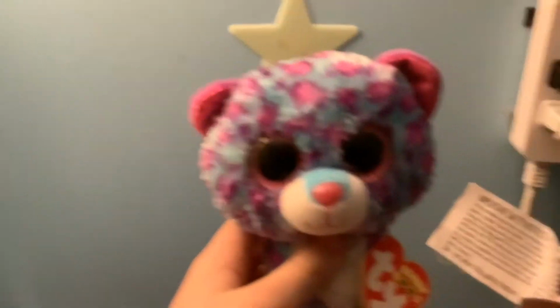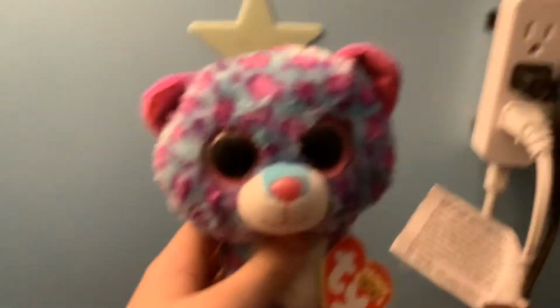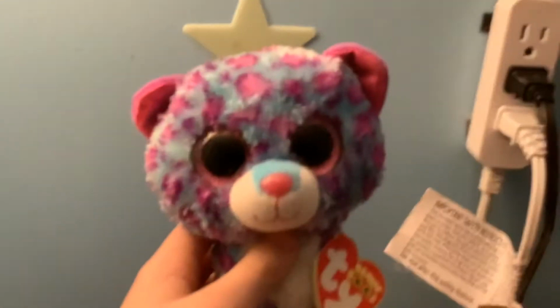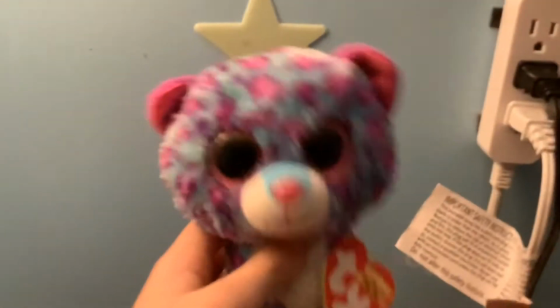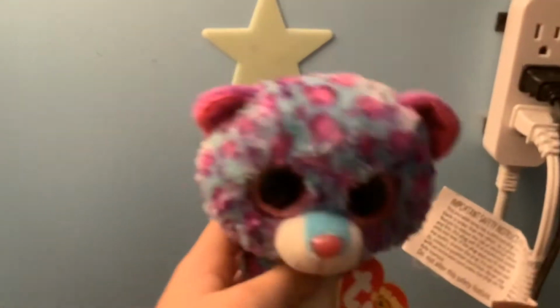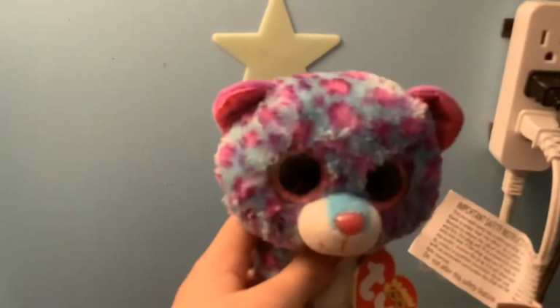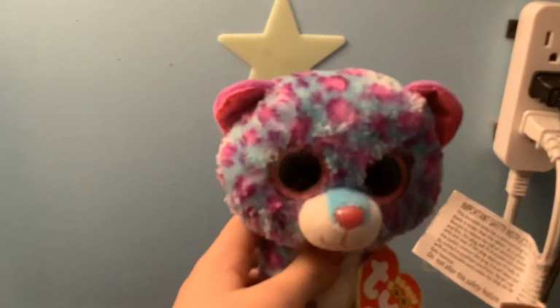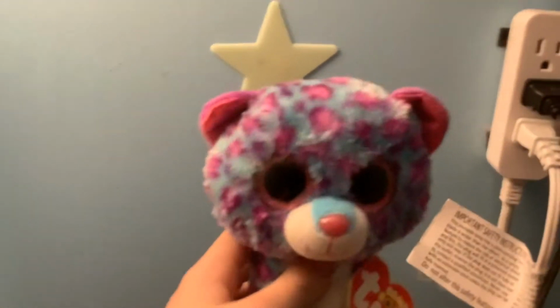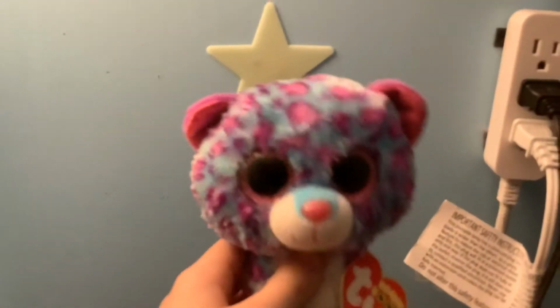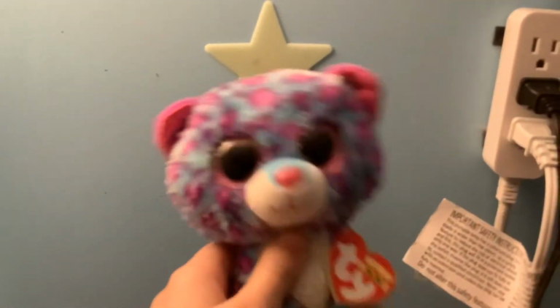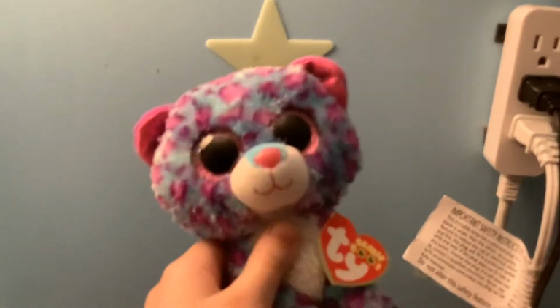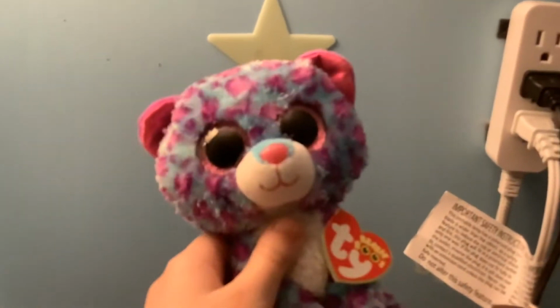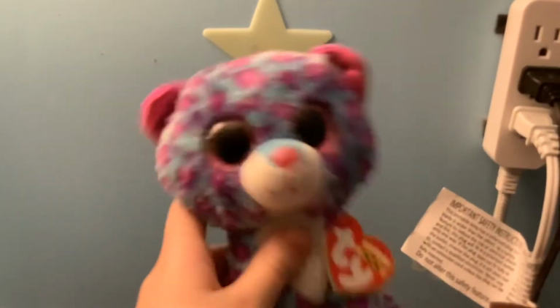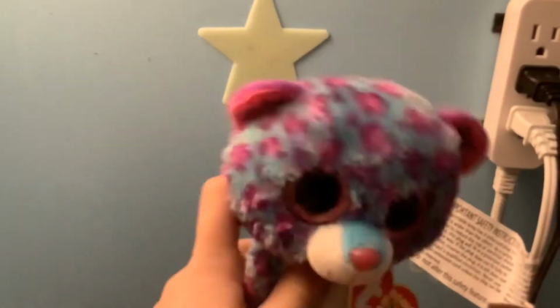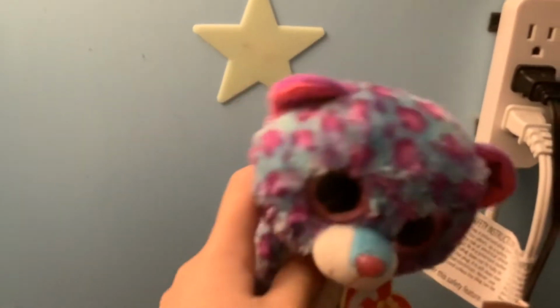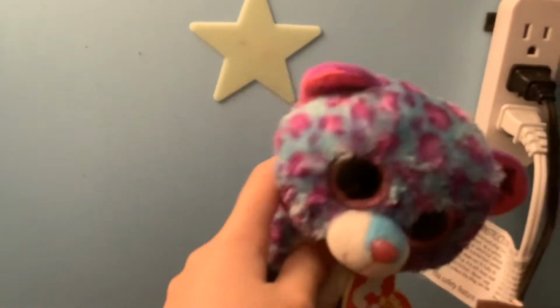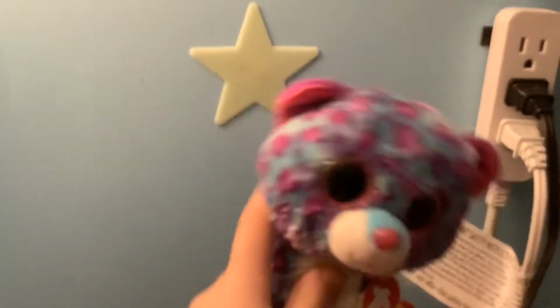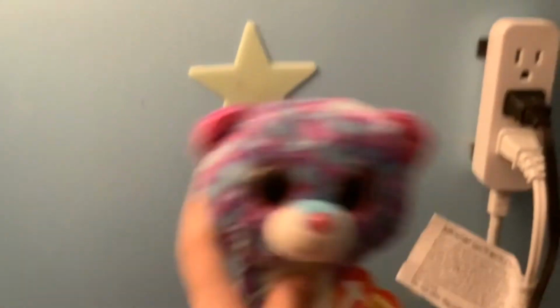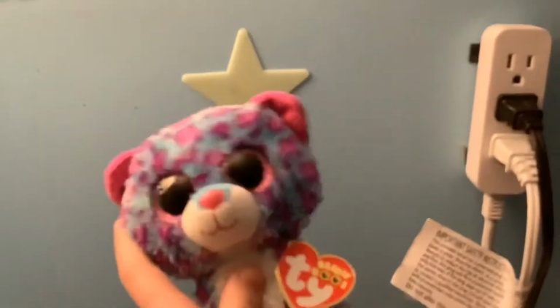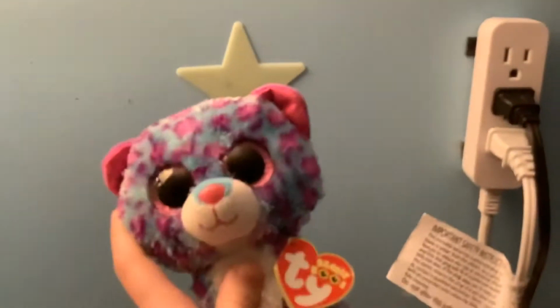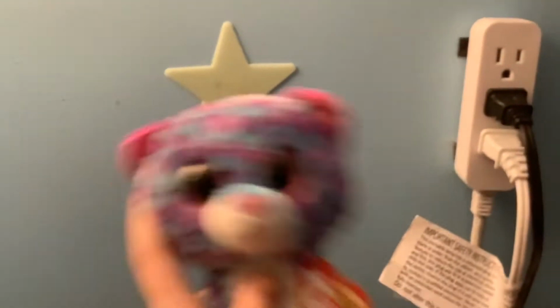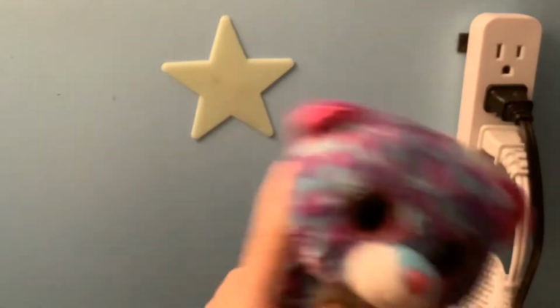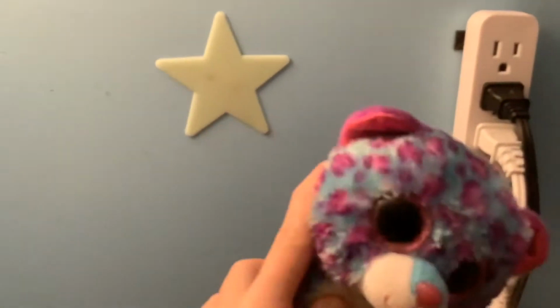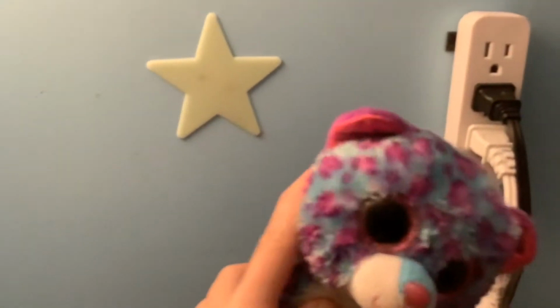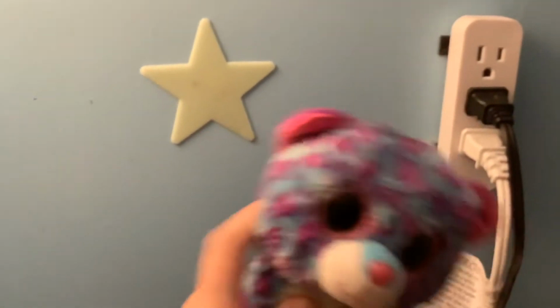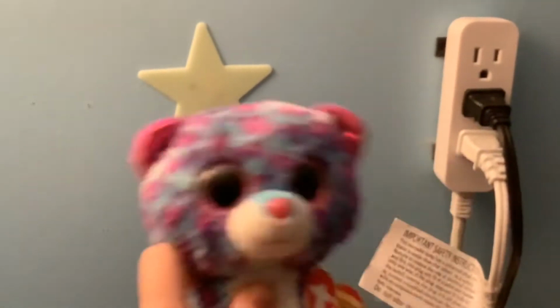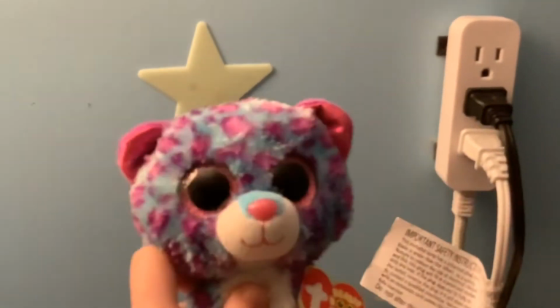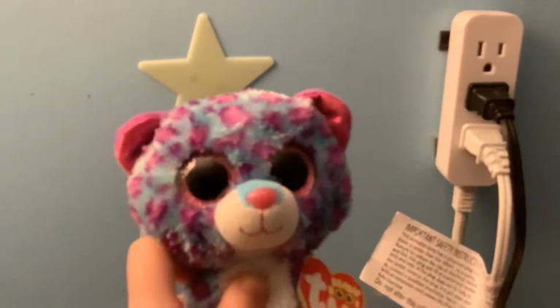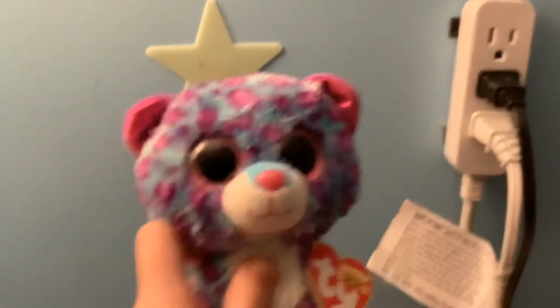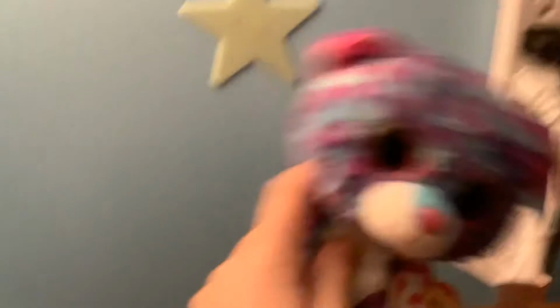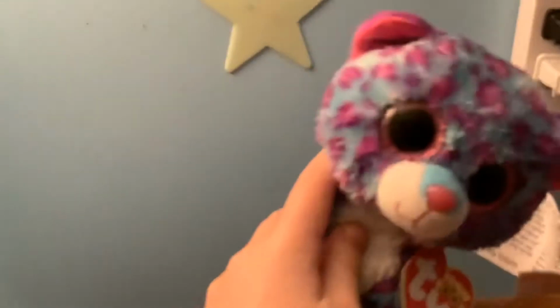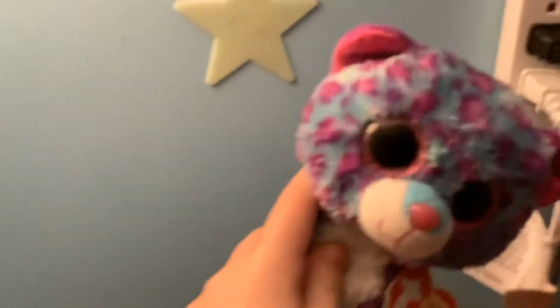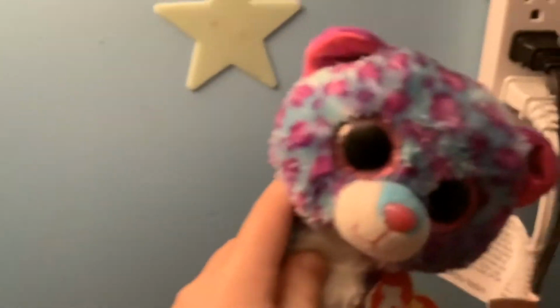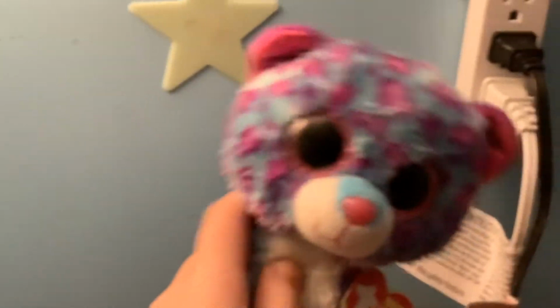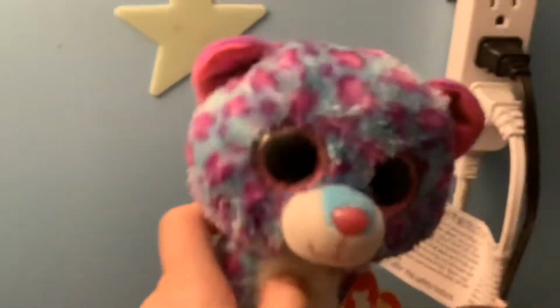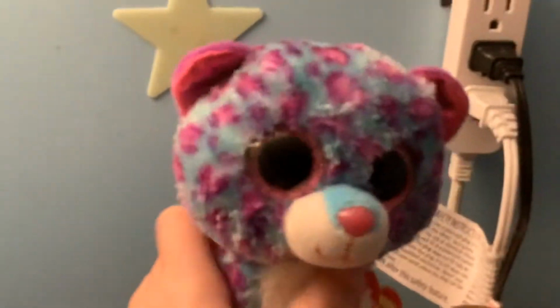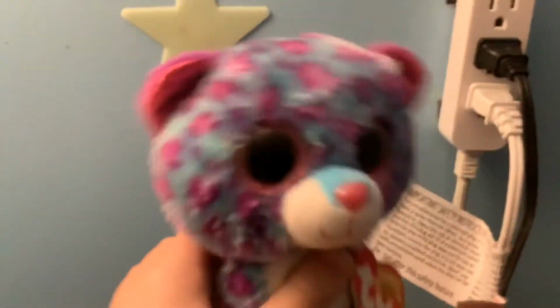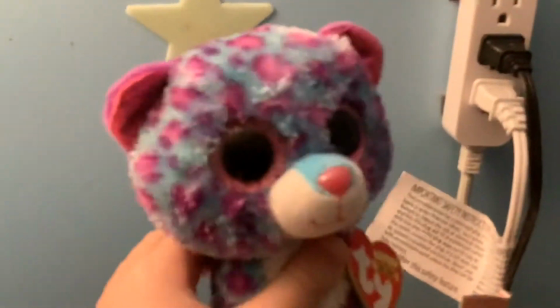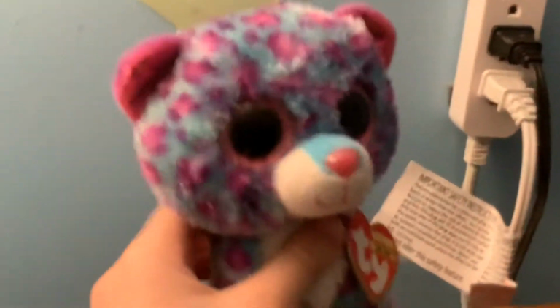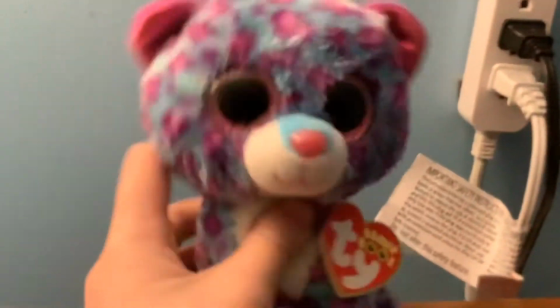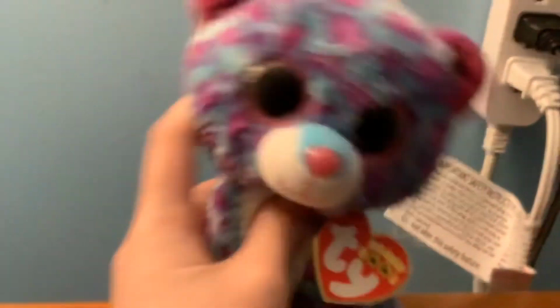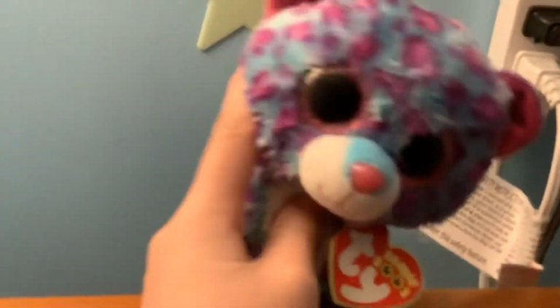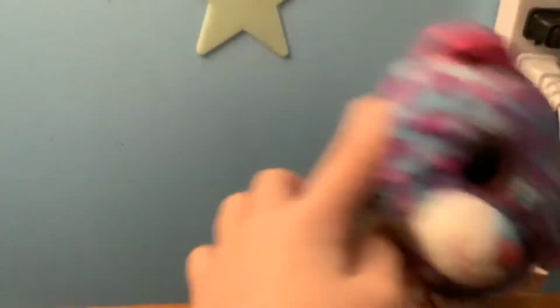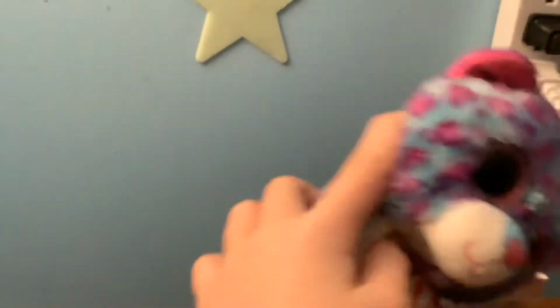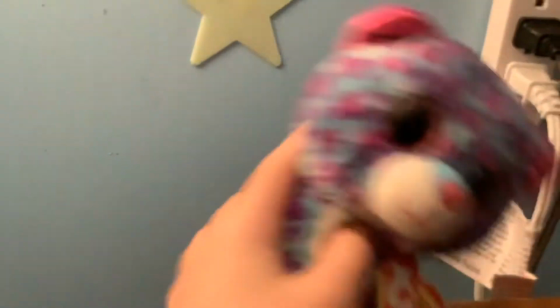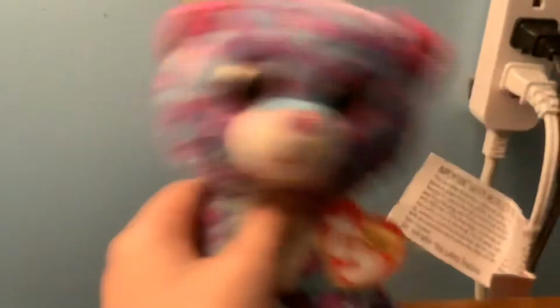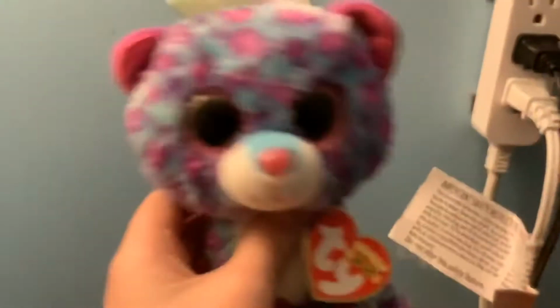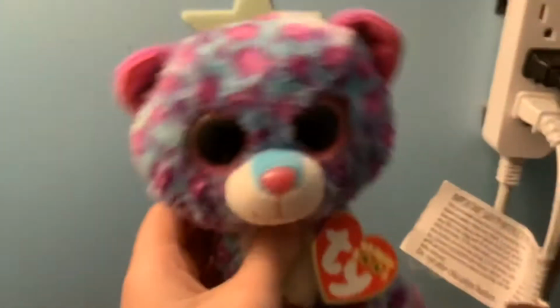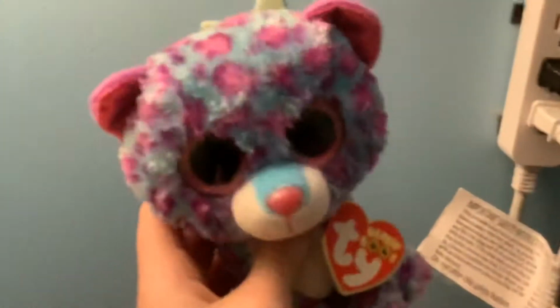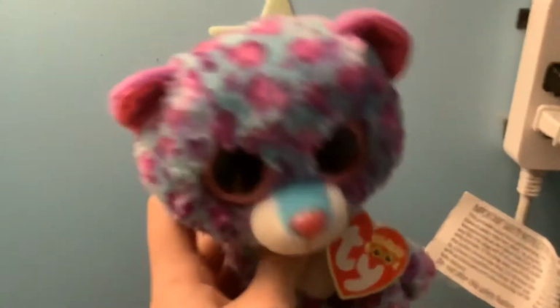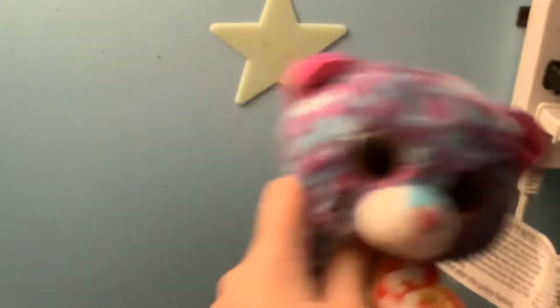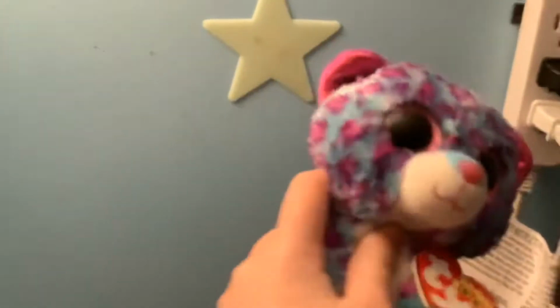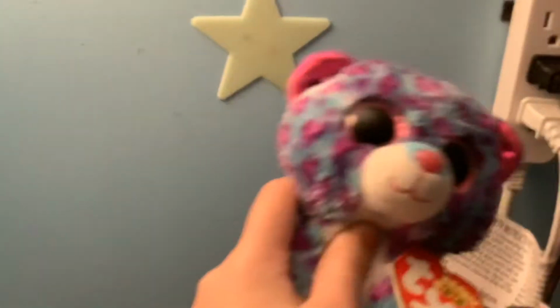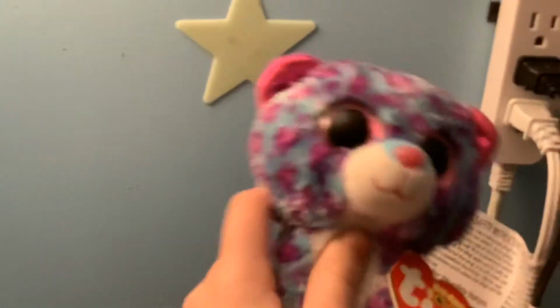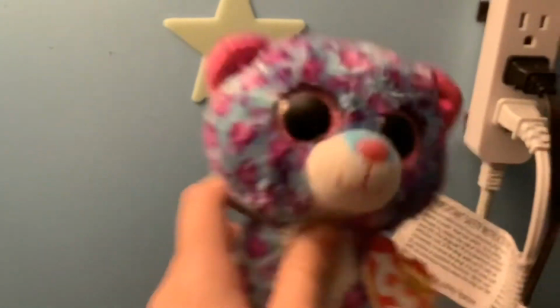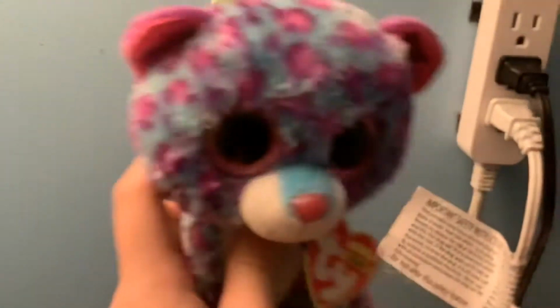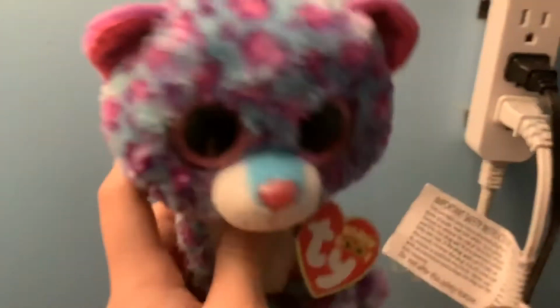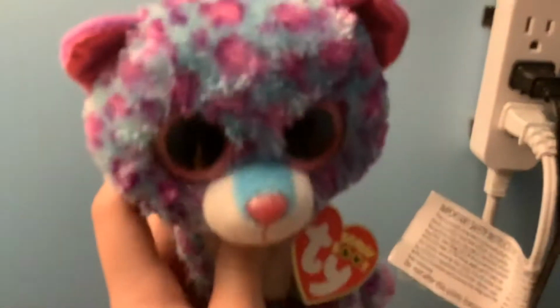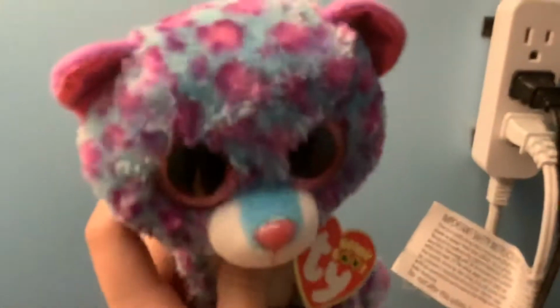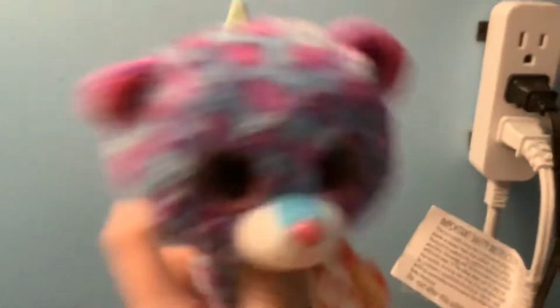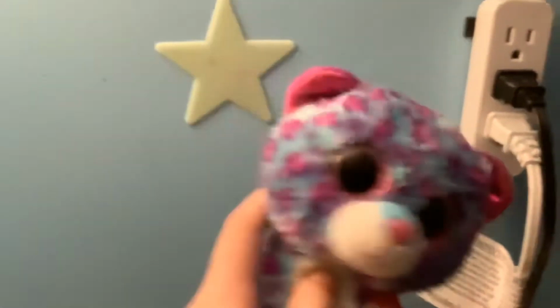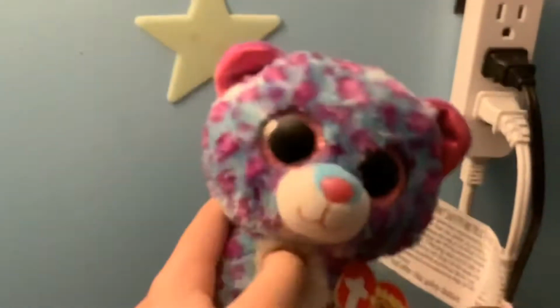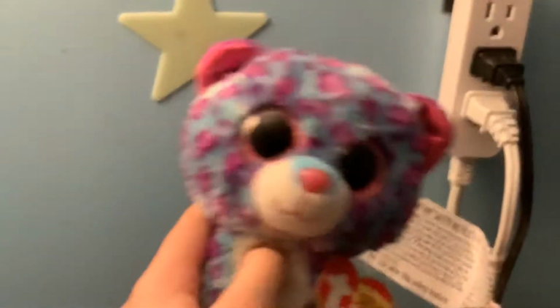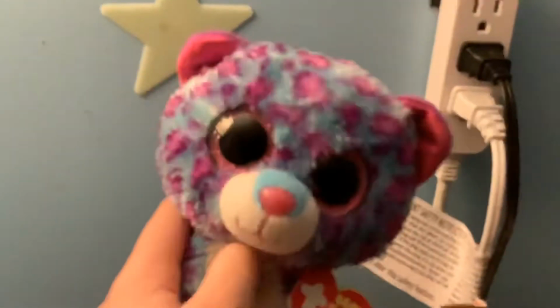Hello, welcome to Azen on the Screwed Kitty, I'm Shreemily. I'm going to be doing a Beanie Boon review, so enjoy.